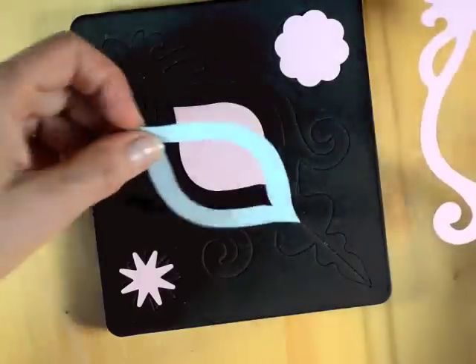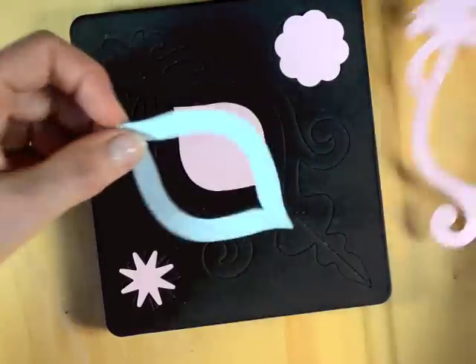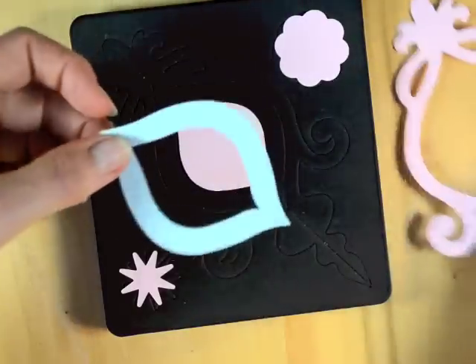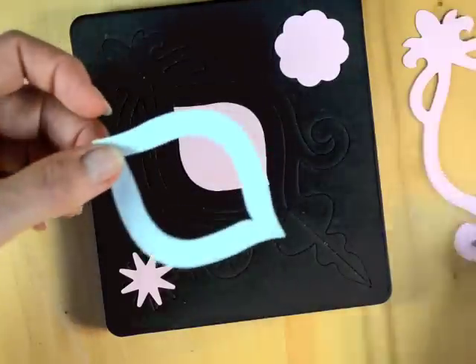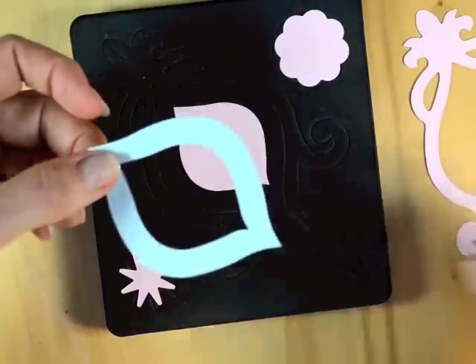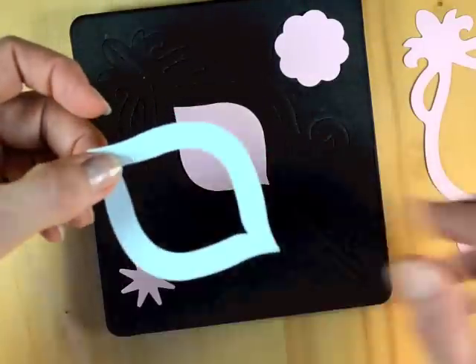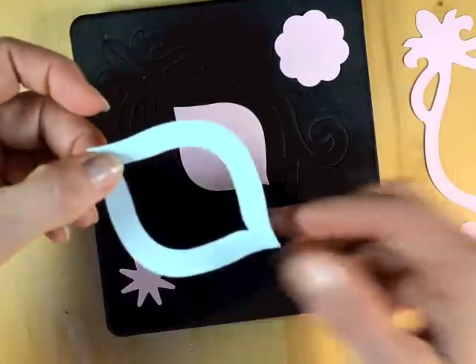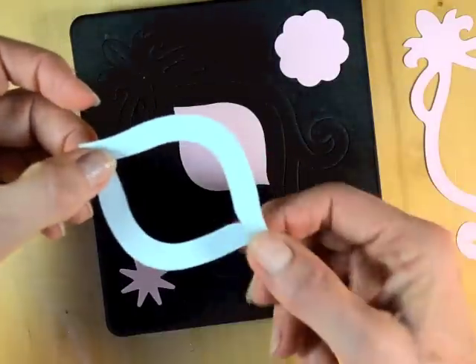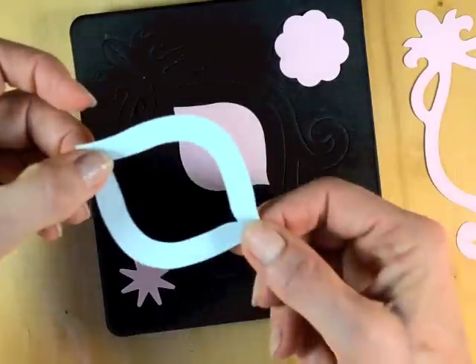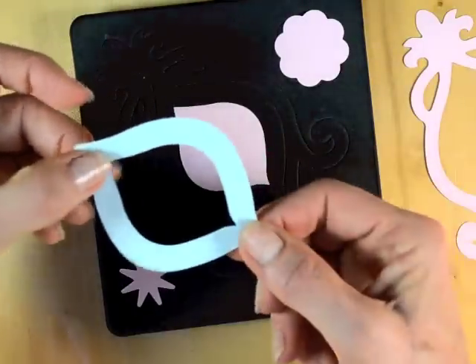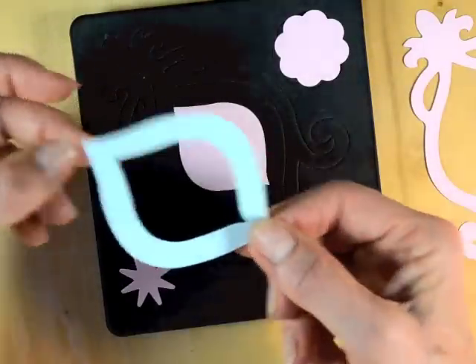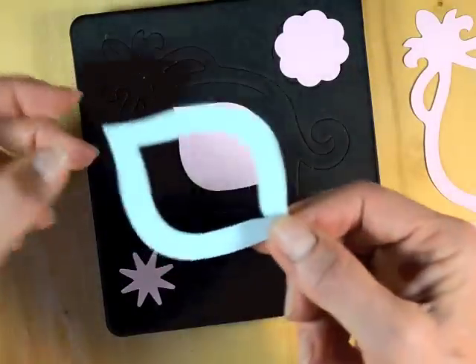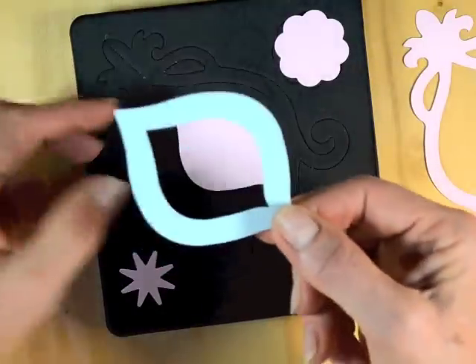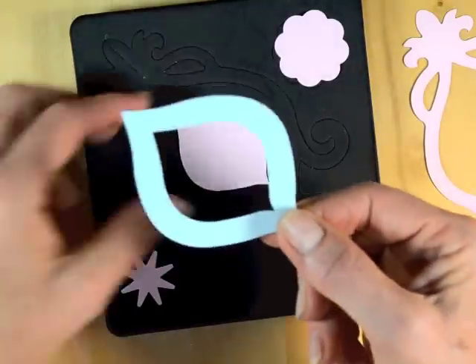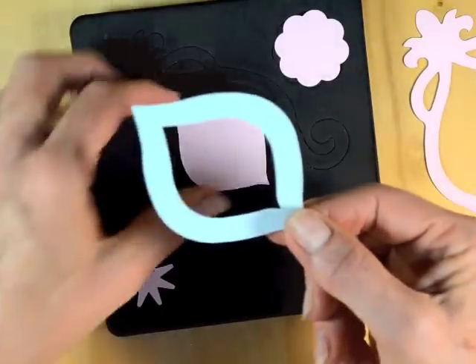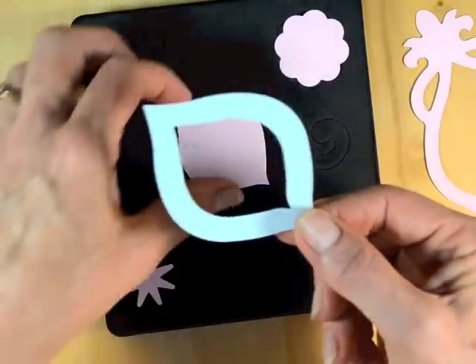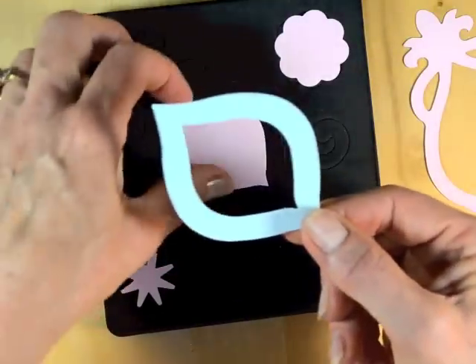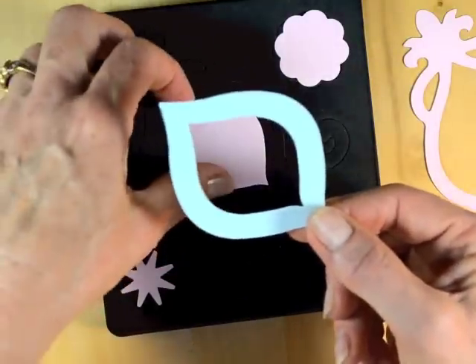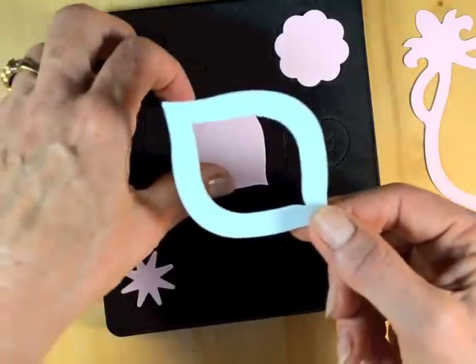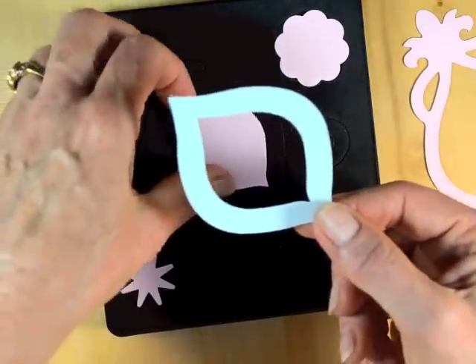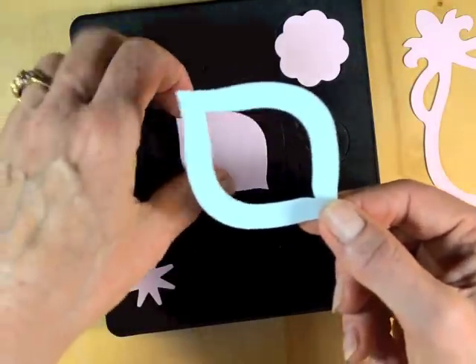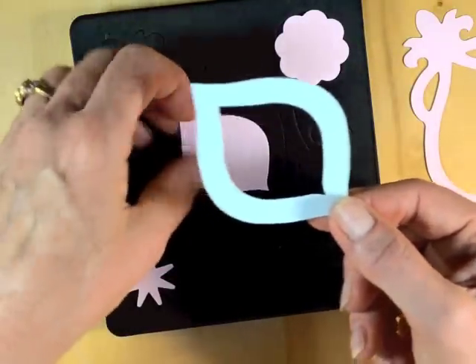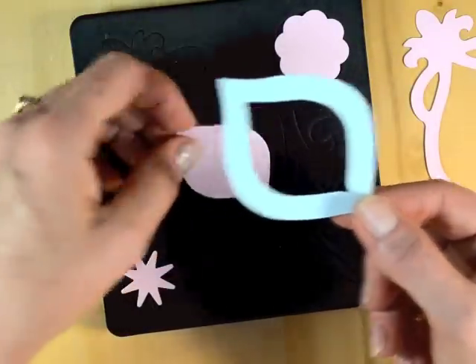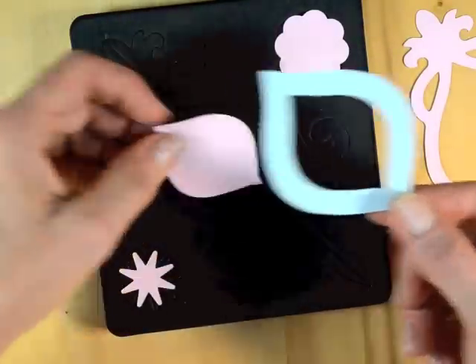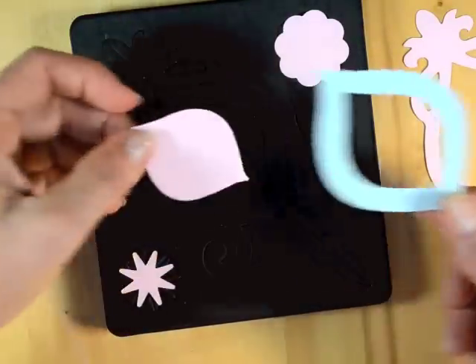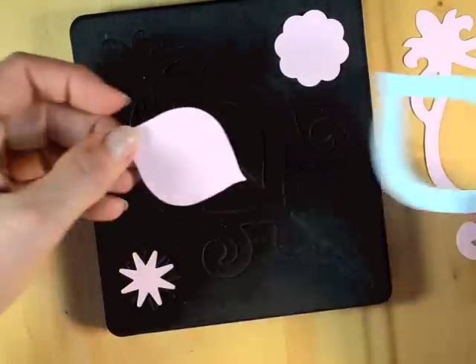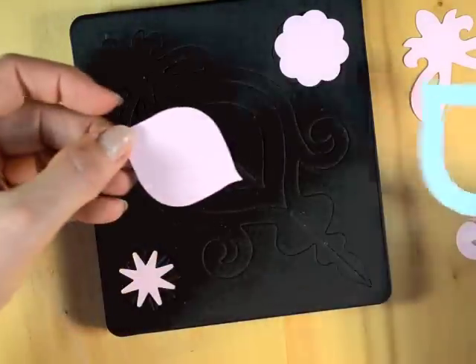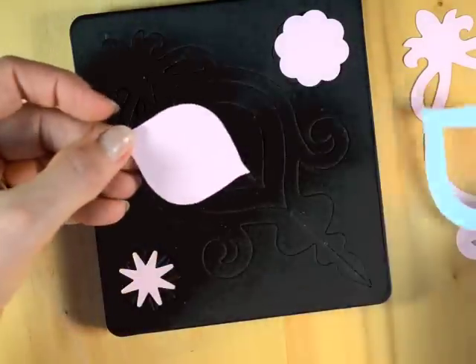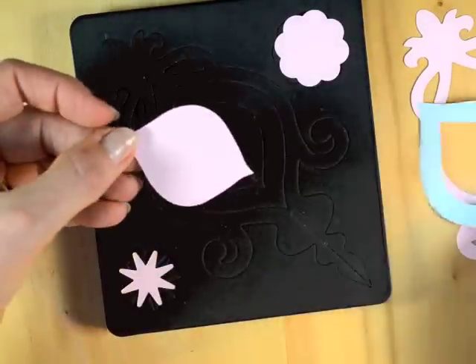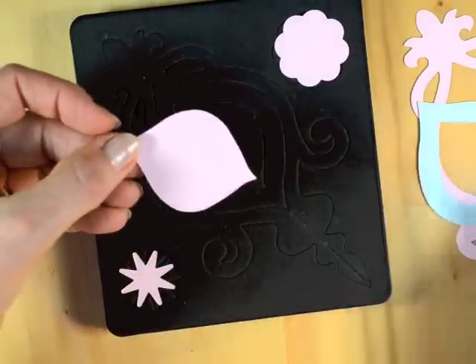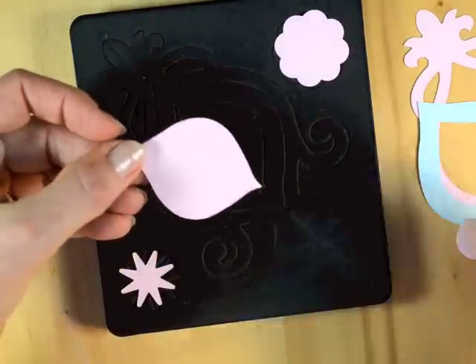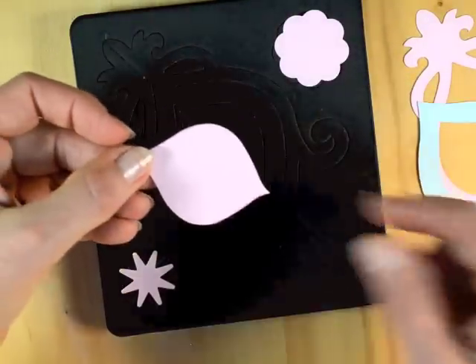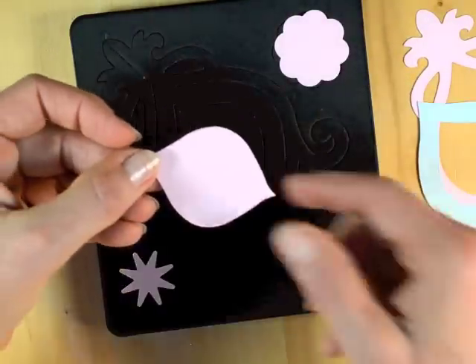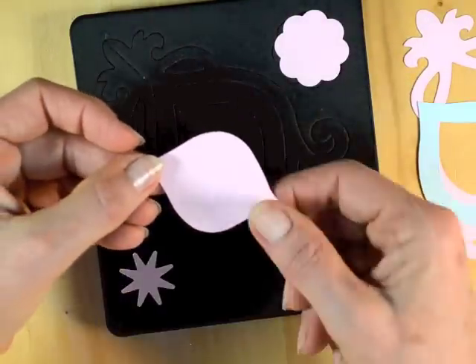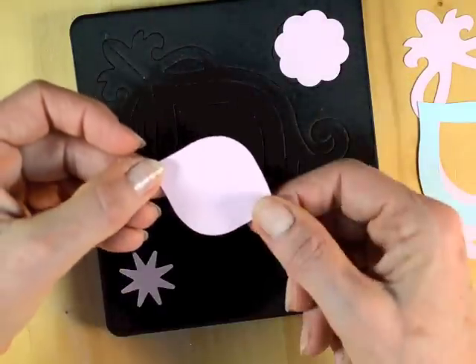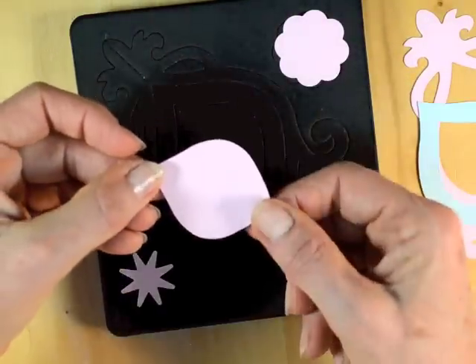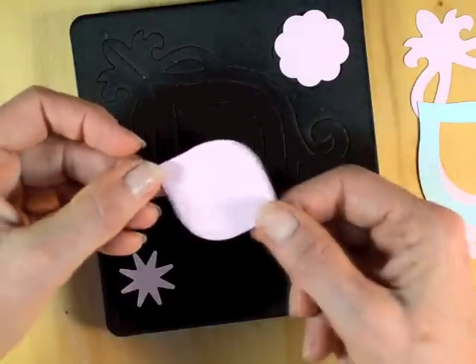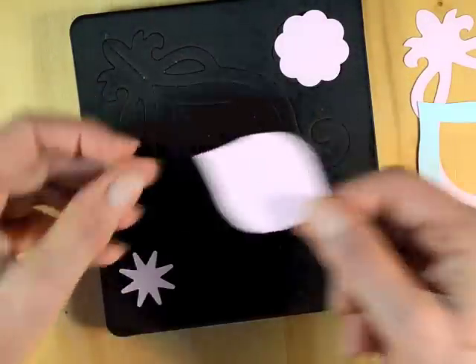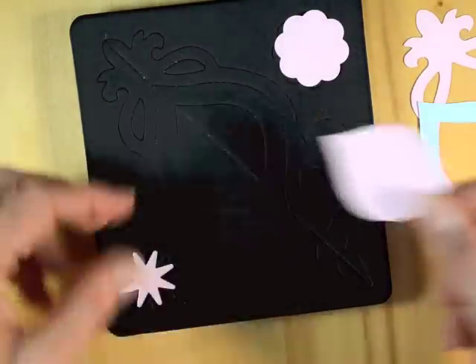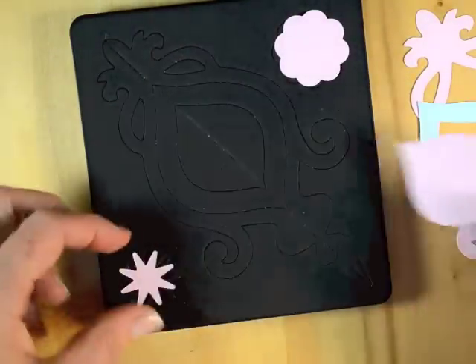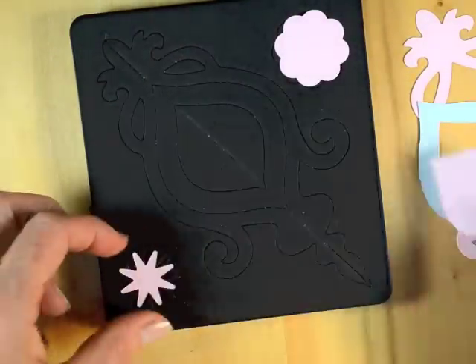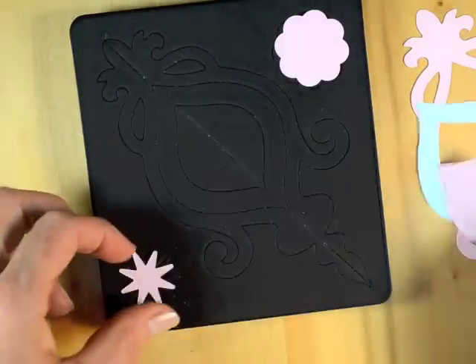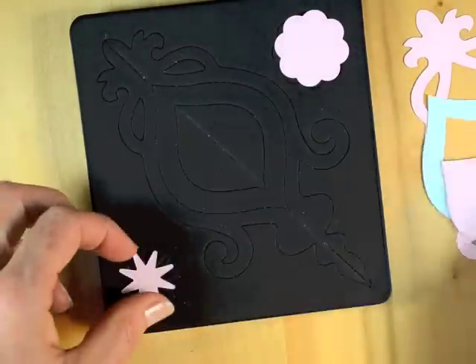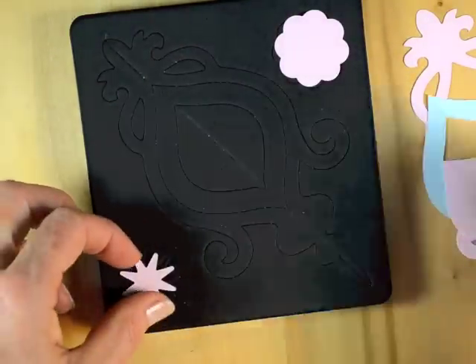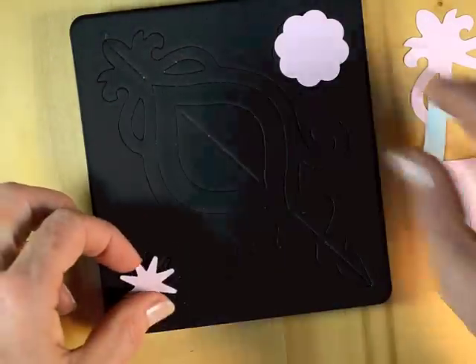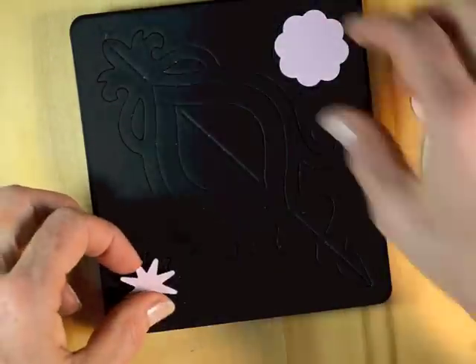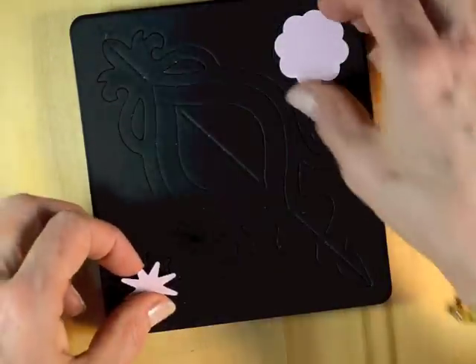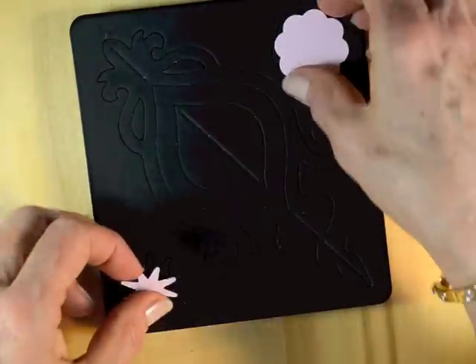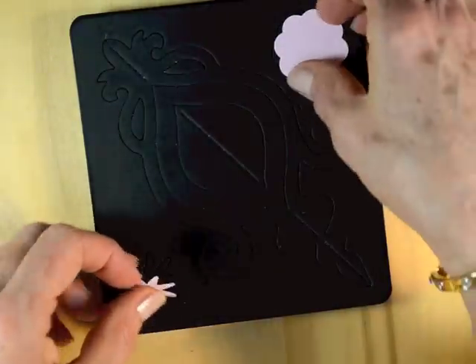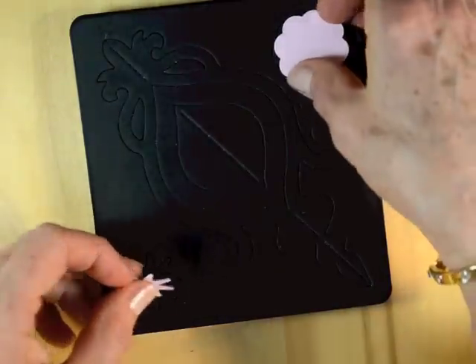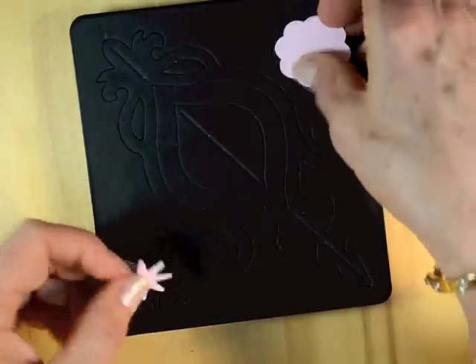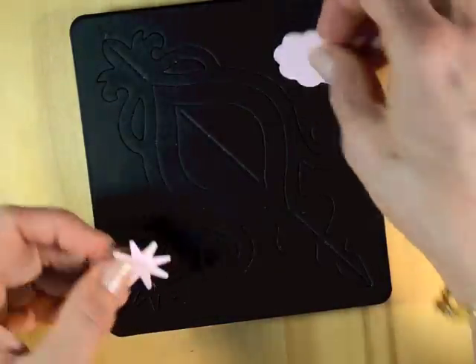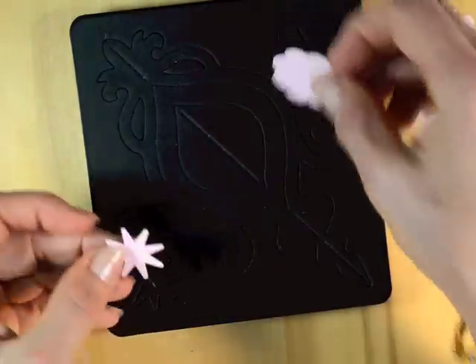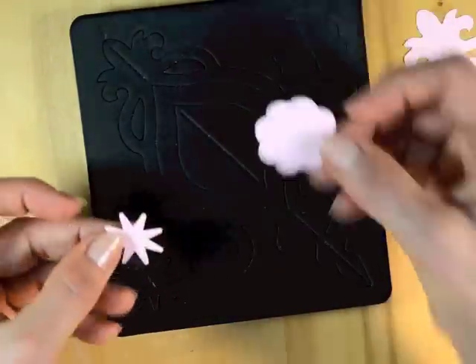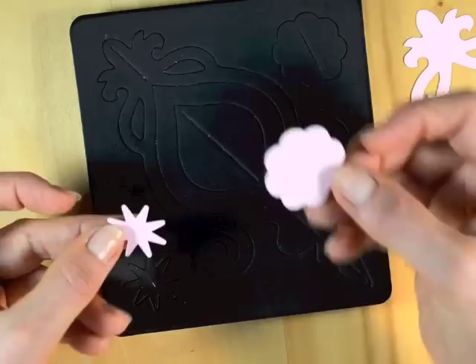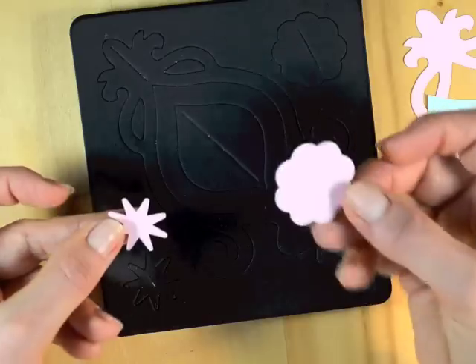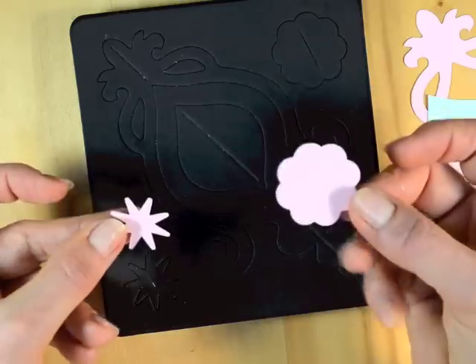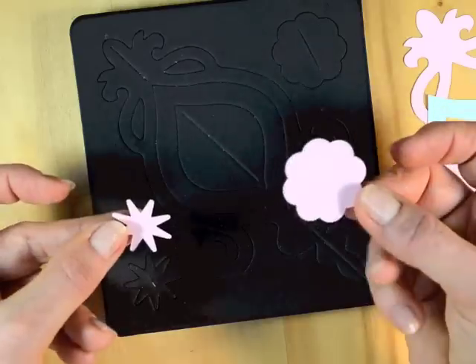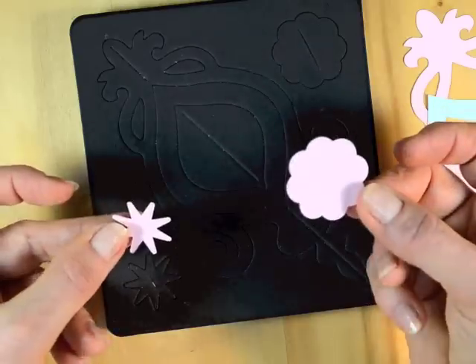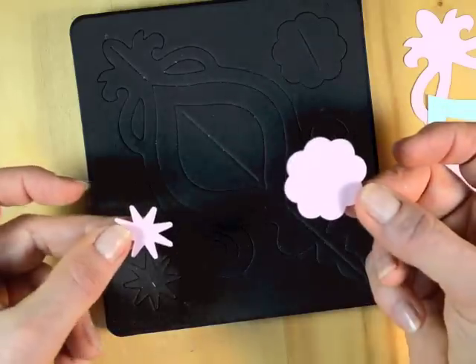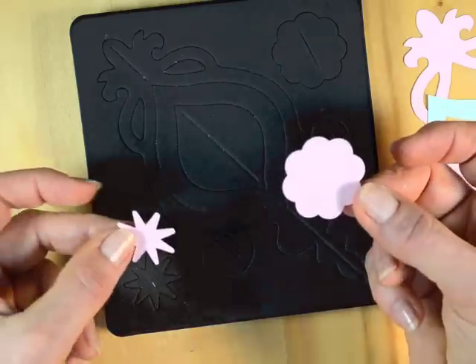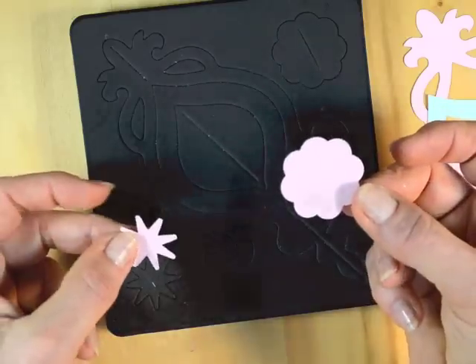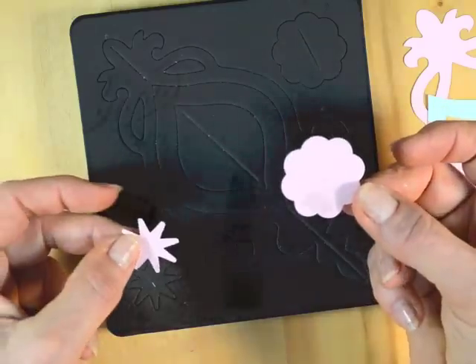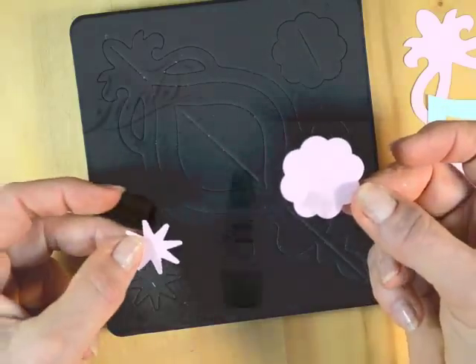These can be used inside of the ornament, suspended inside, as well as a star and a flower piece.